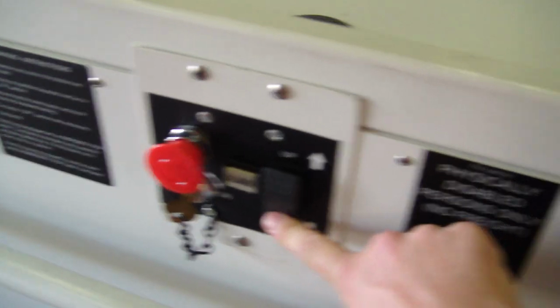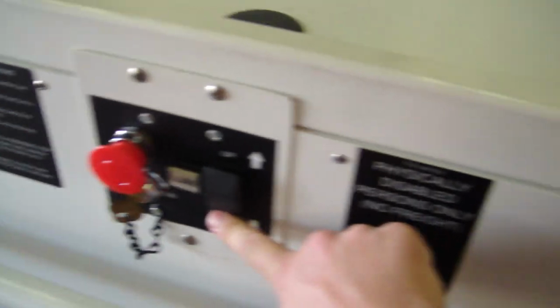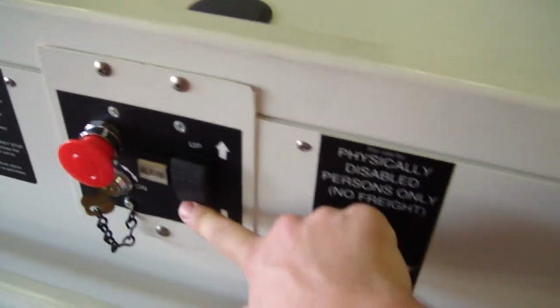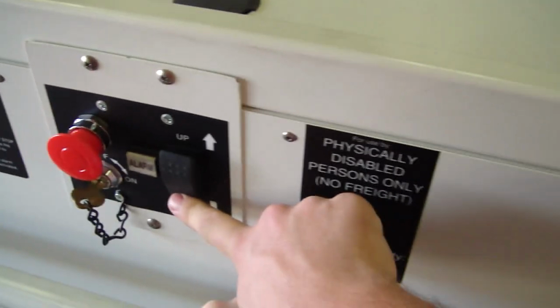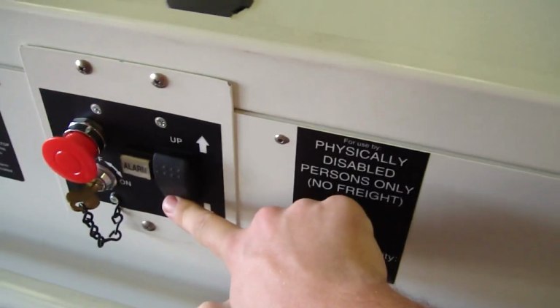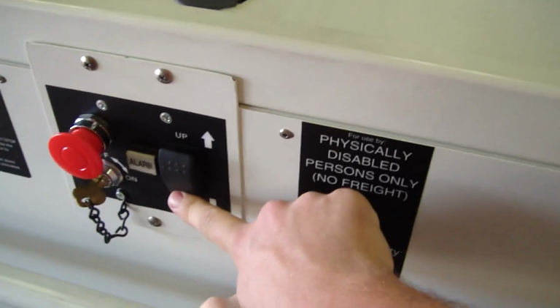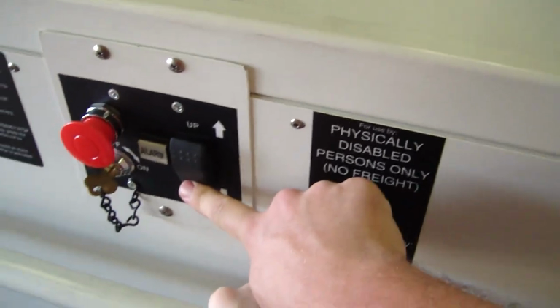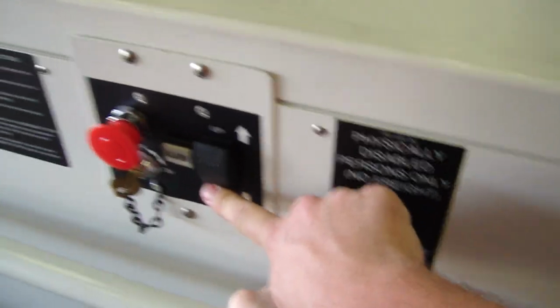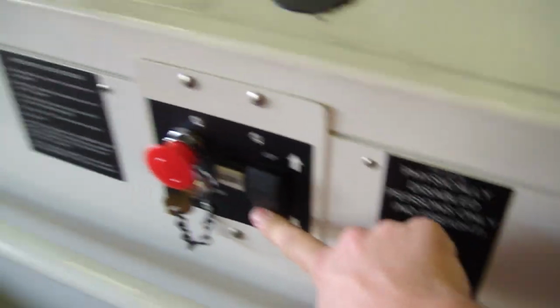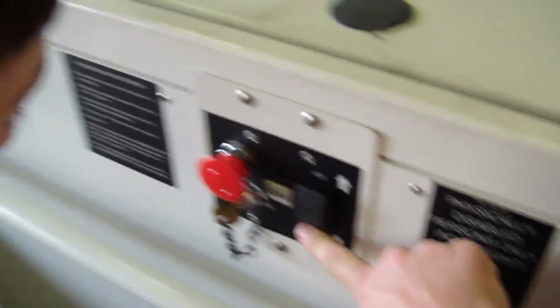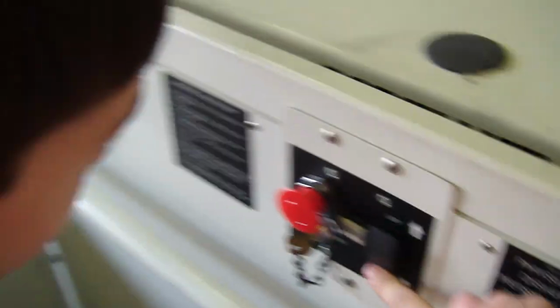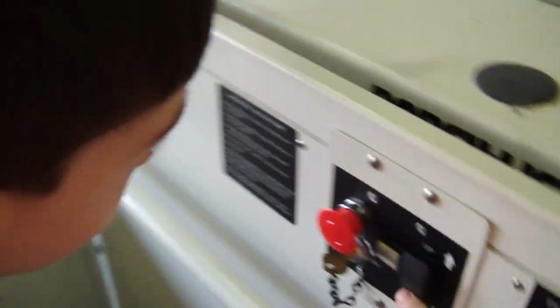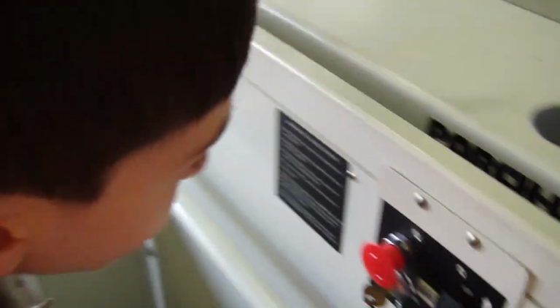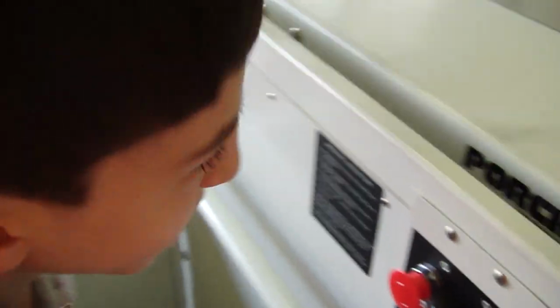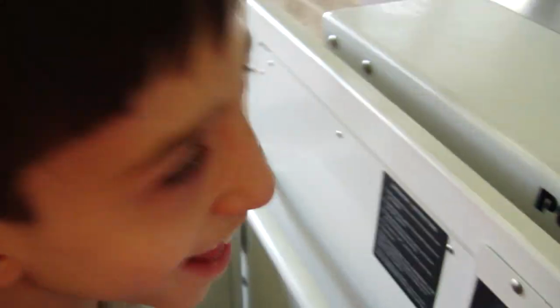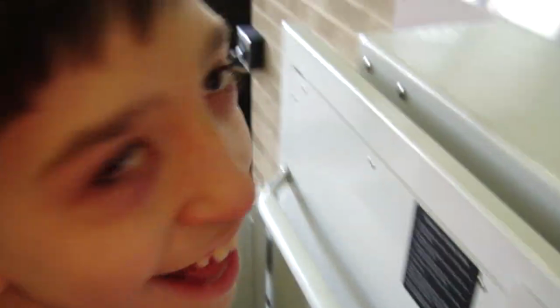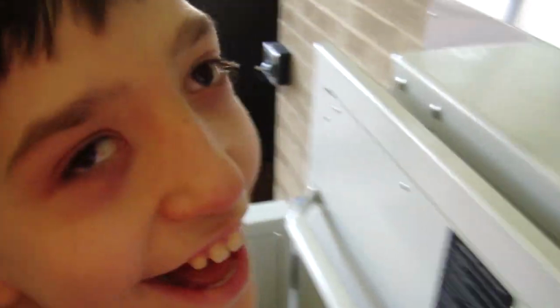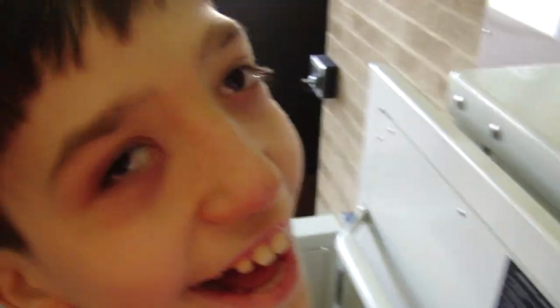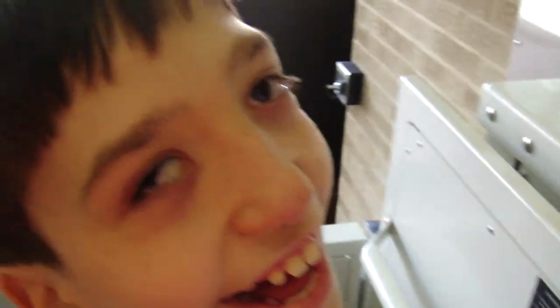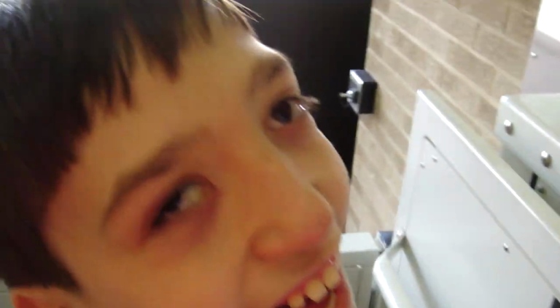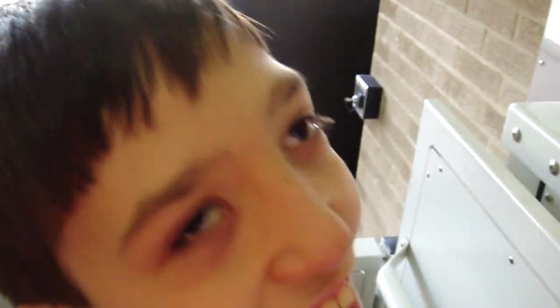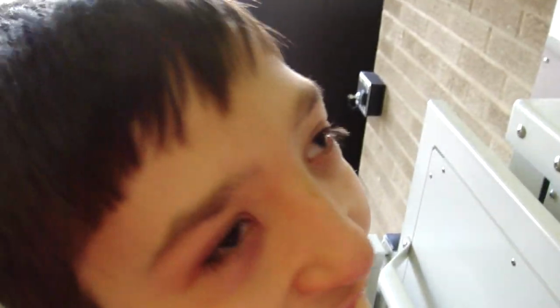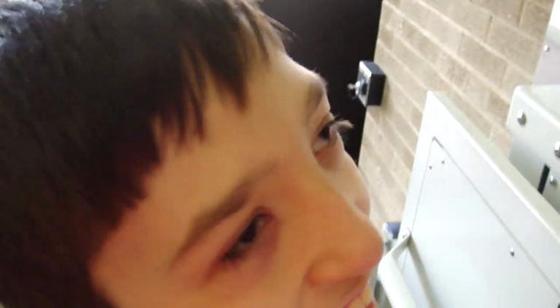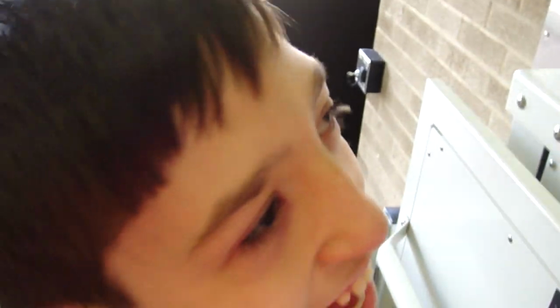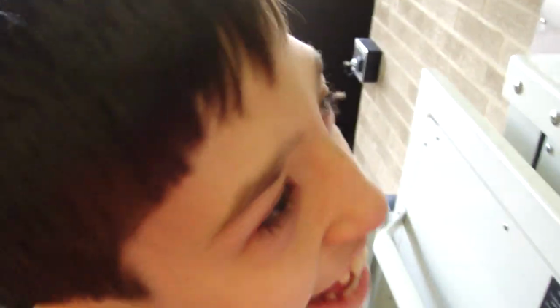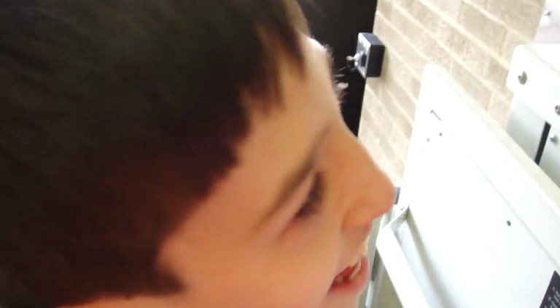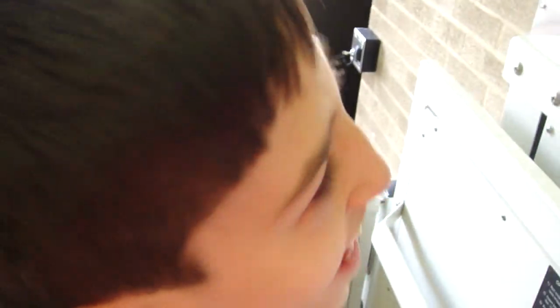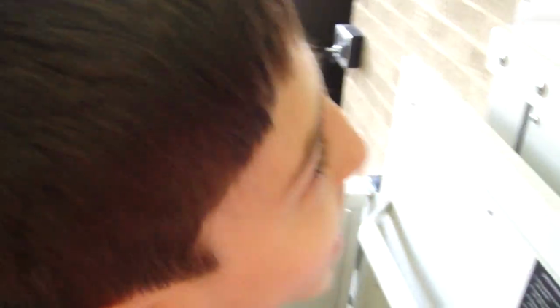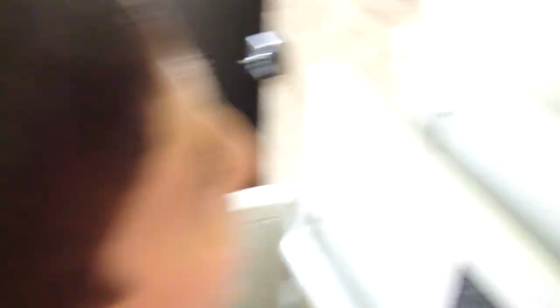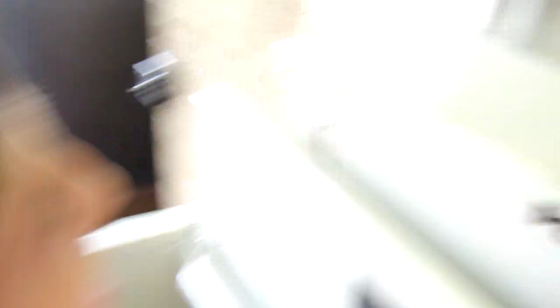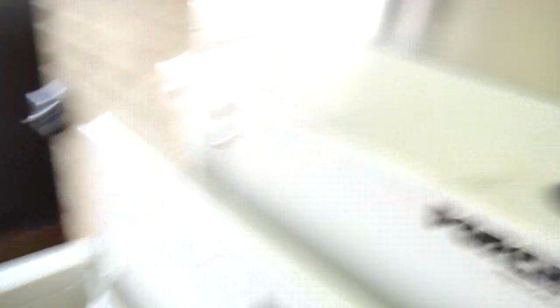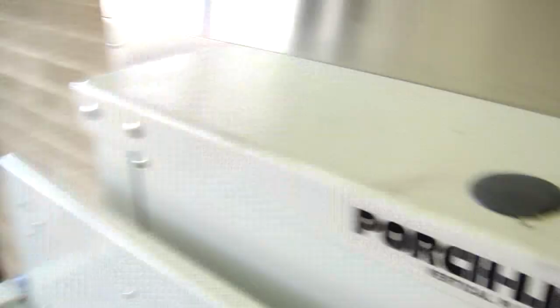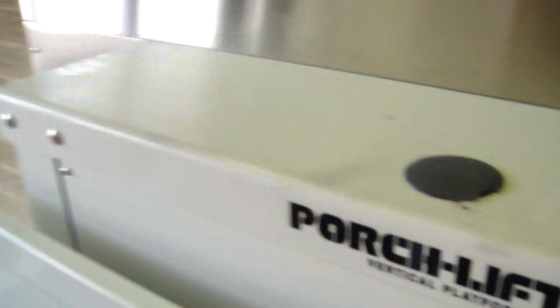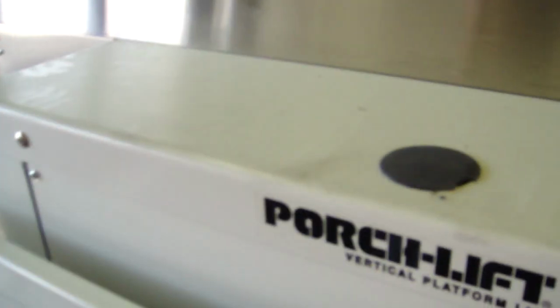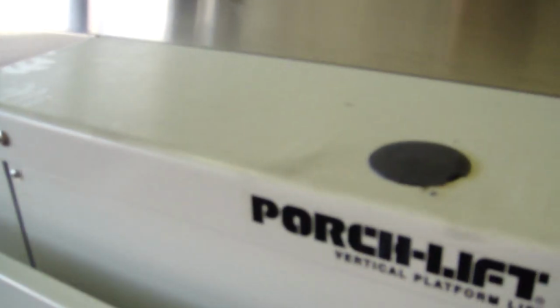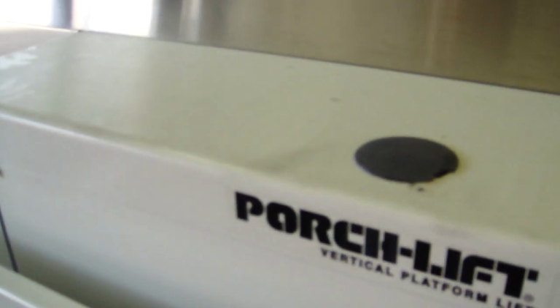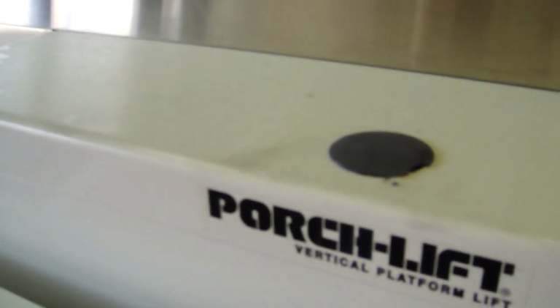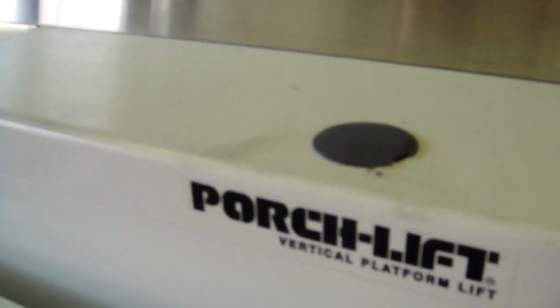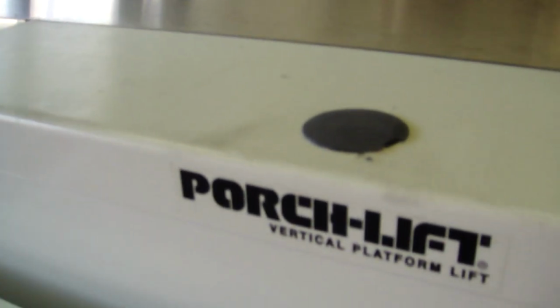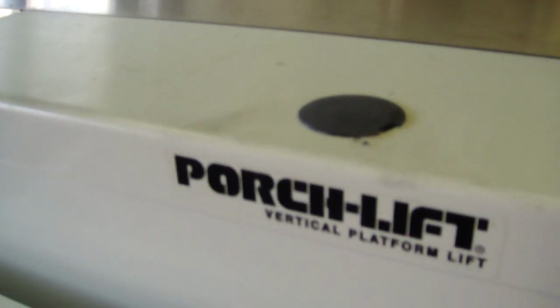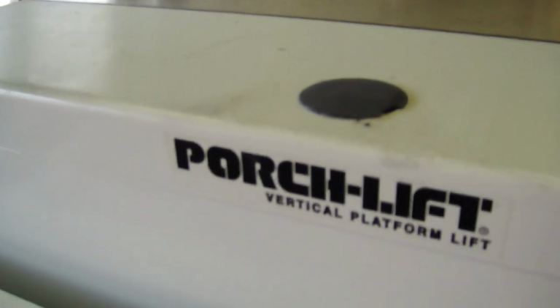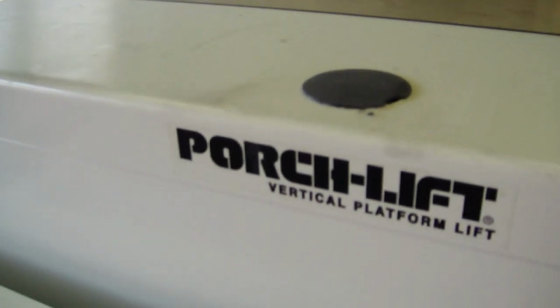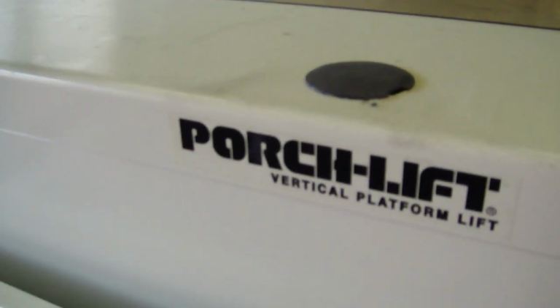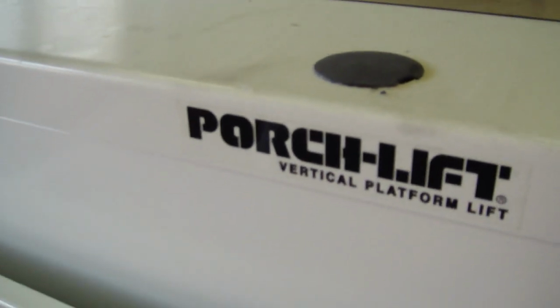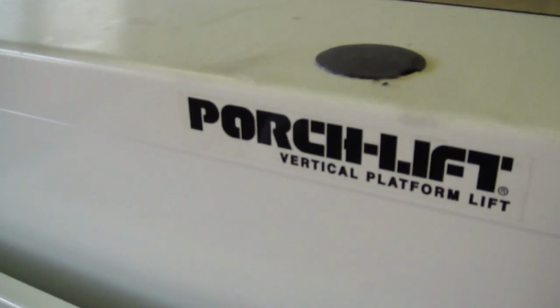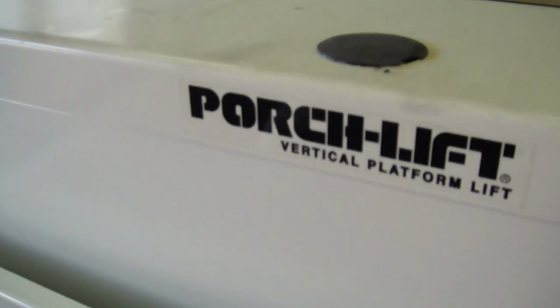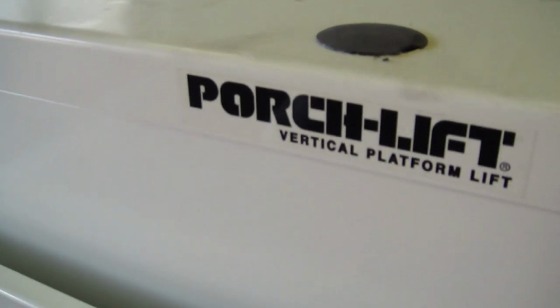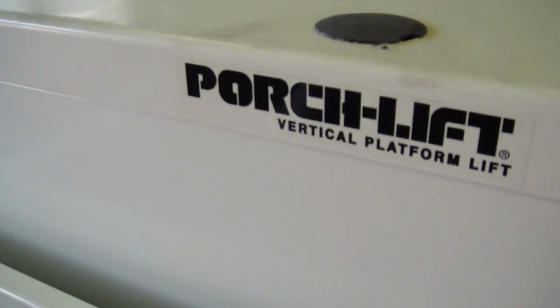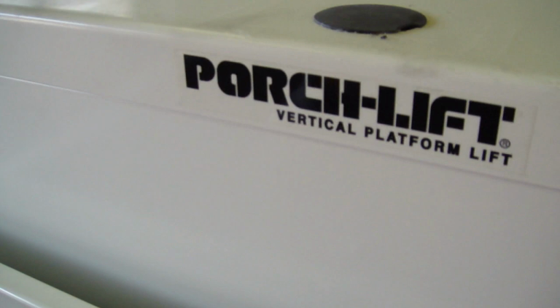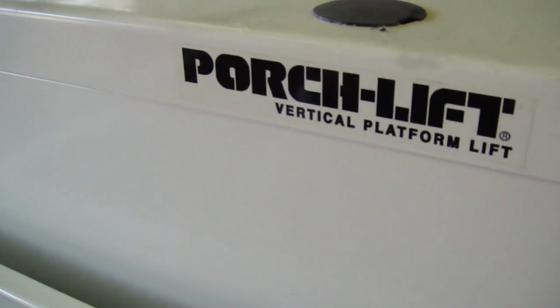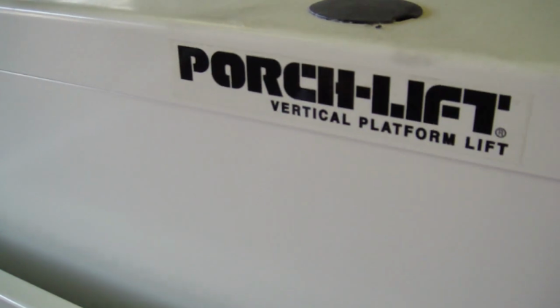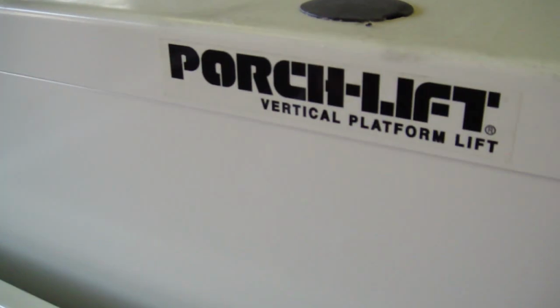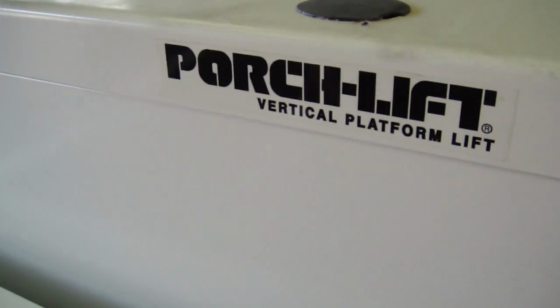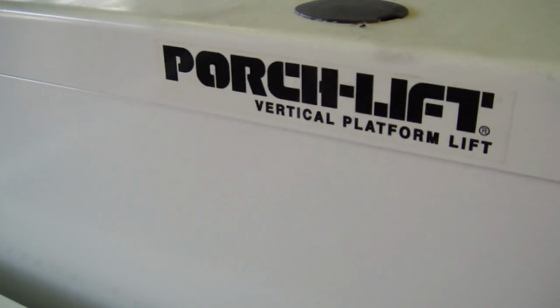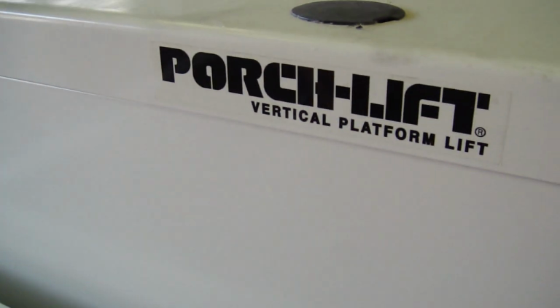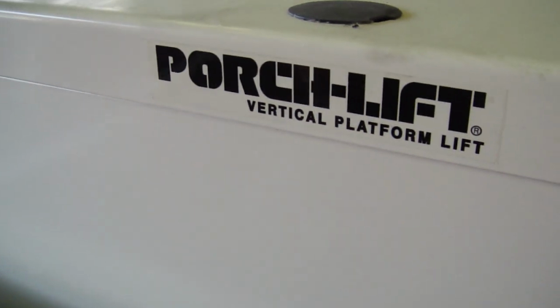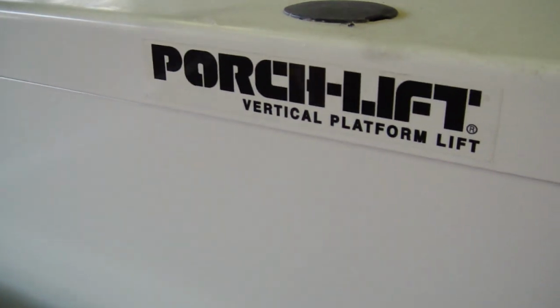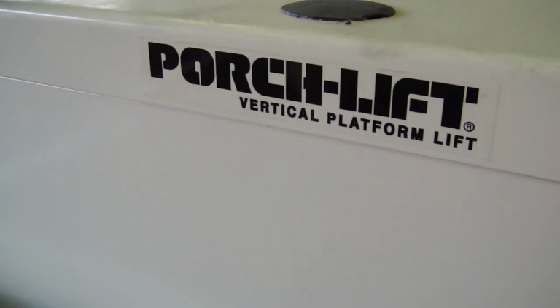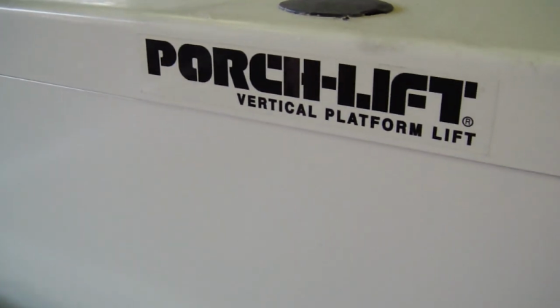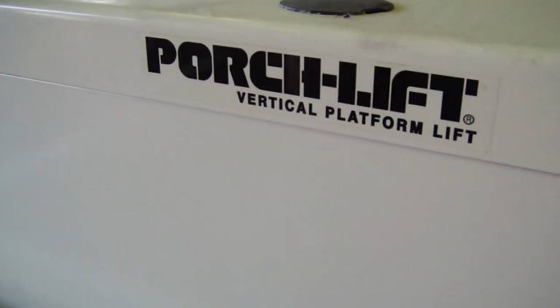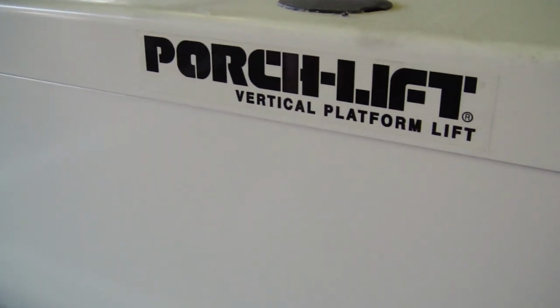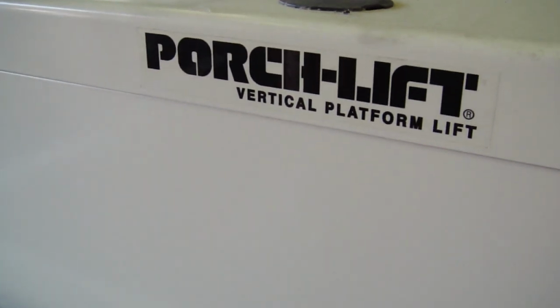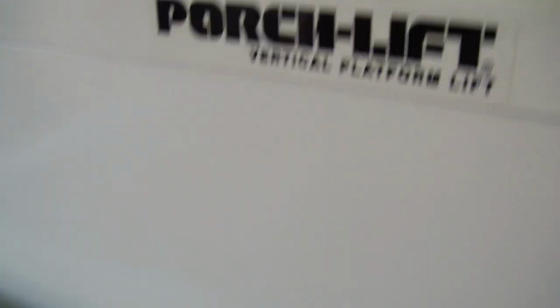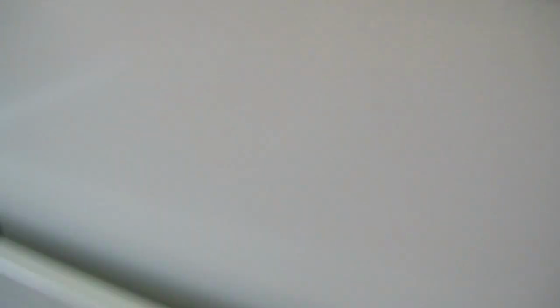Look who I'm filming with. Hi, TJ. This is a porch lift. Porch lift.